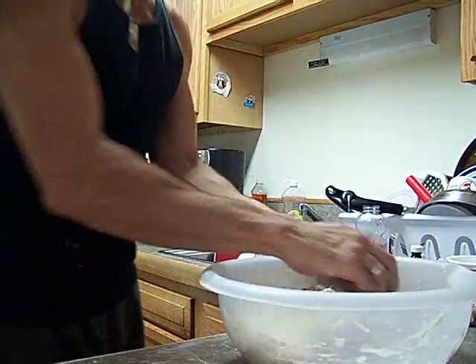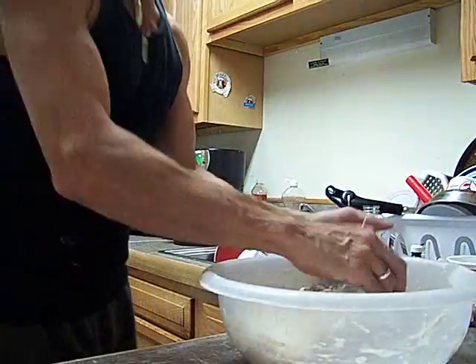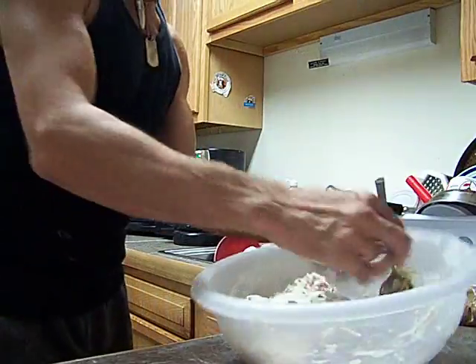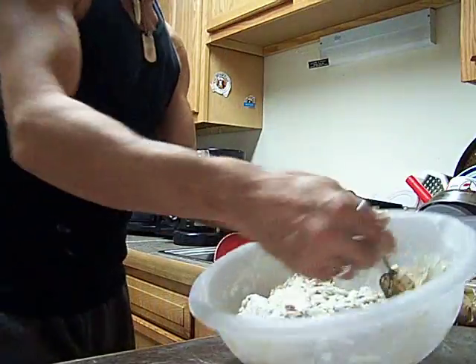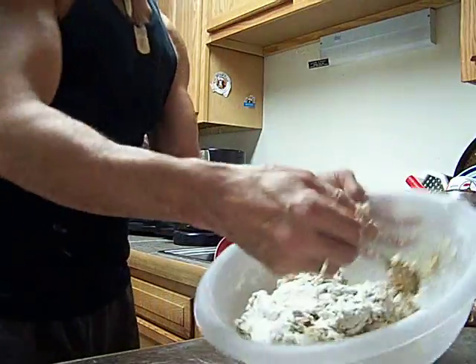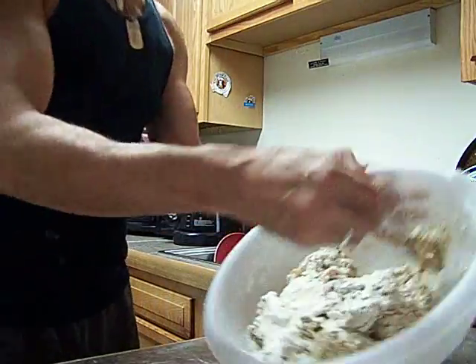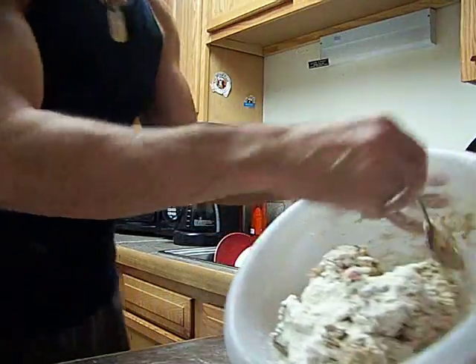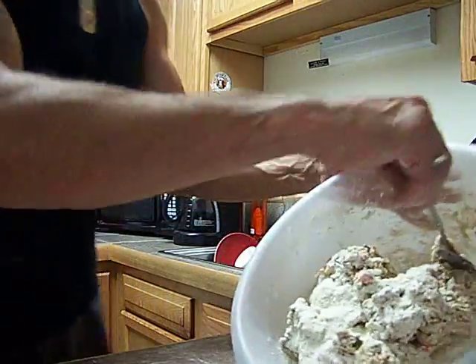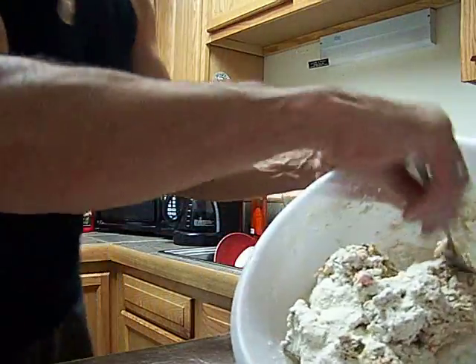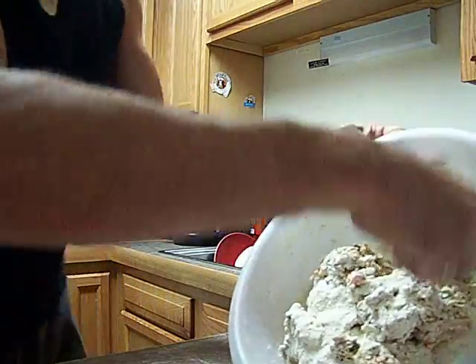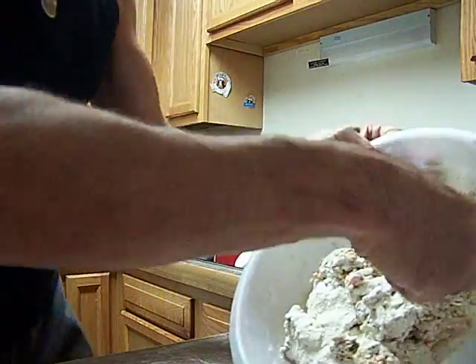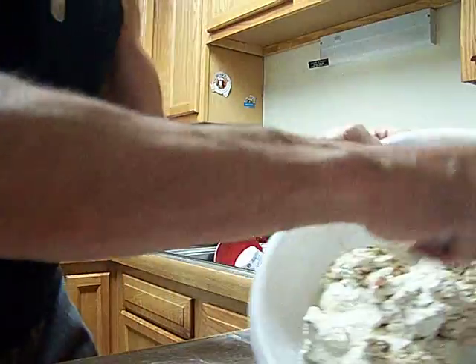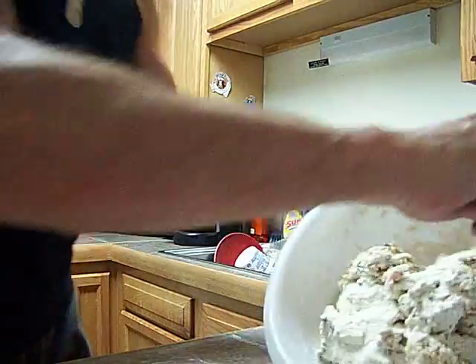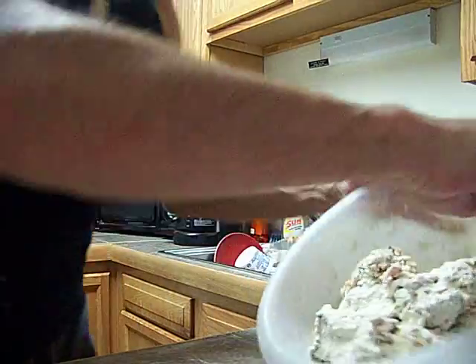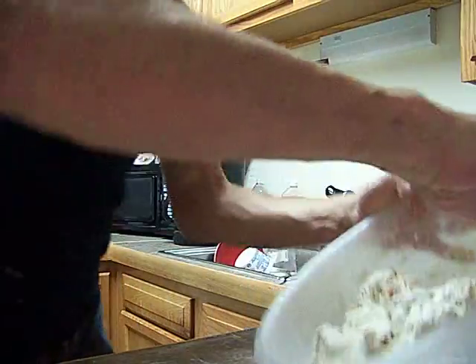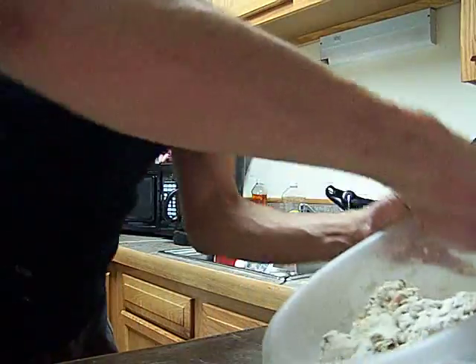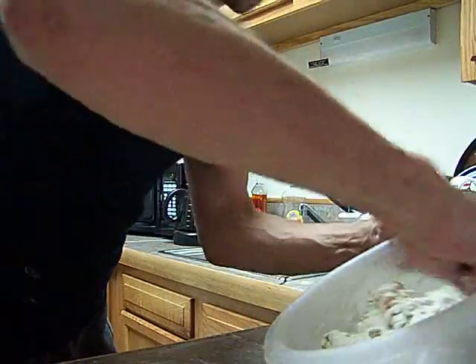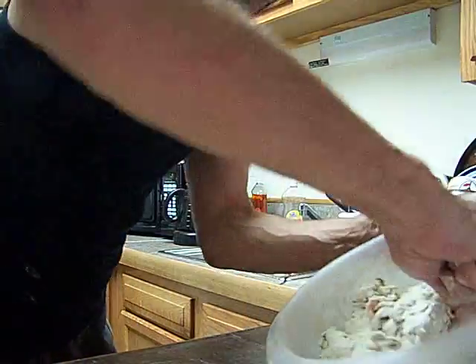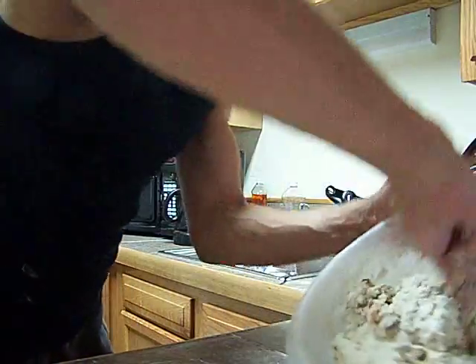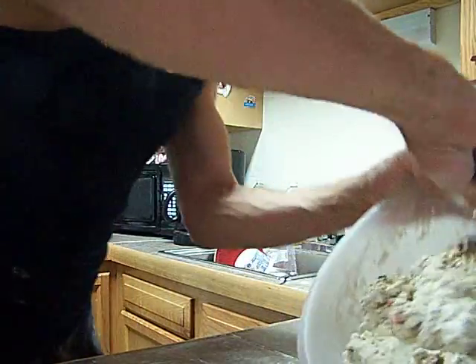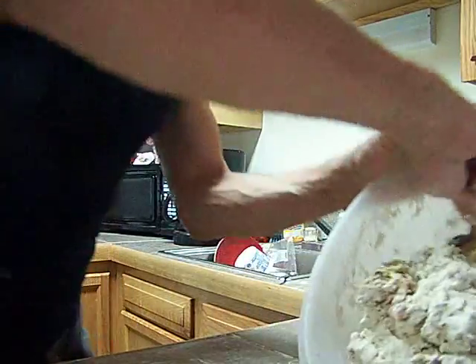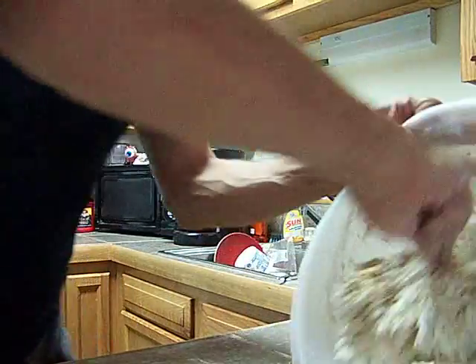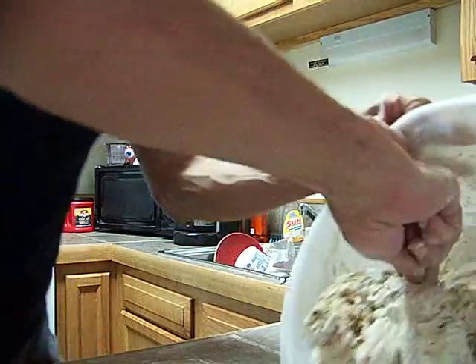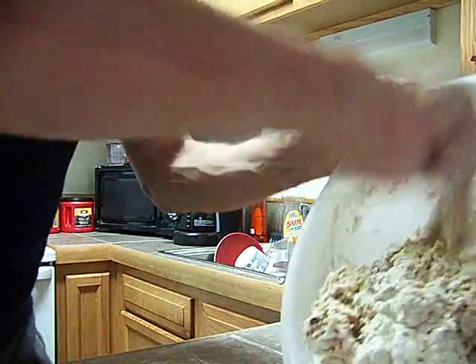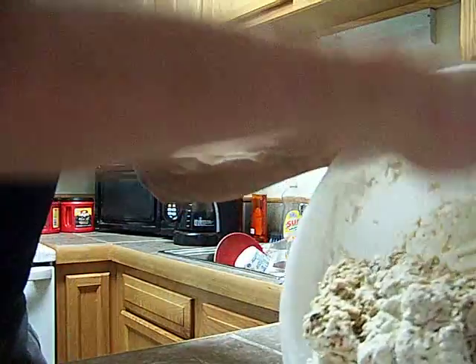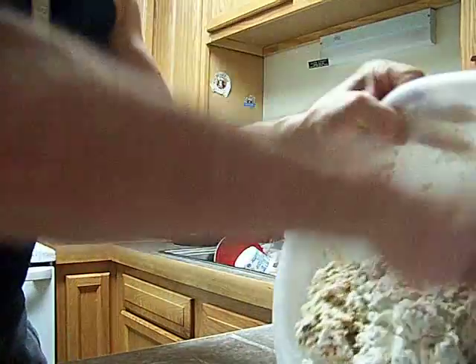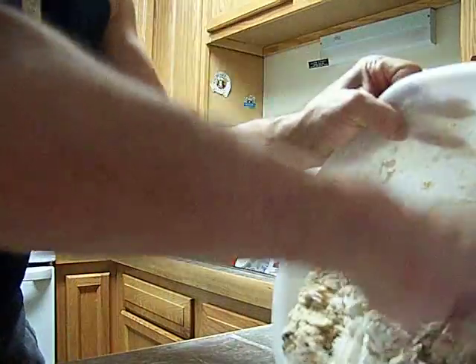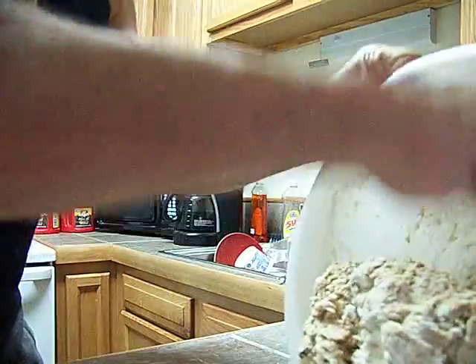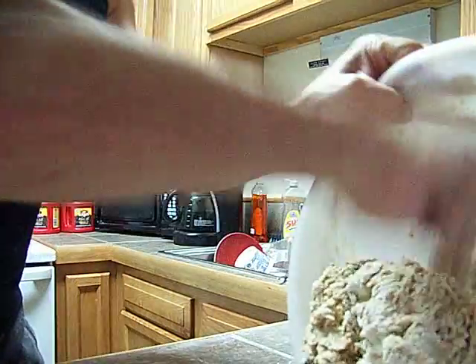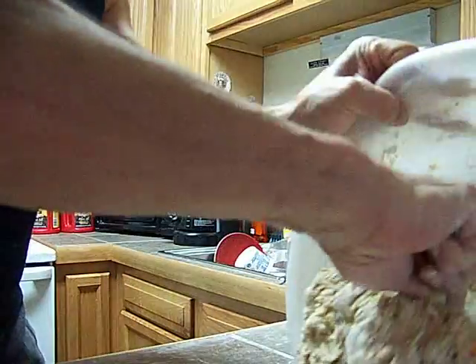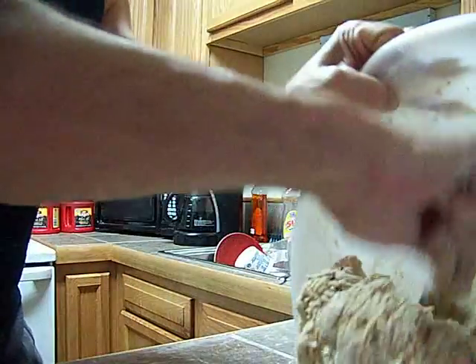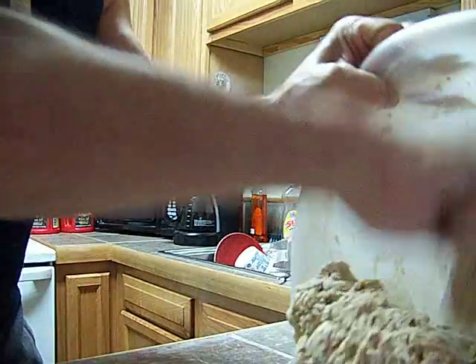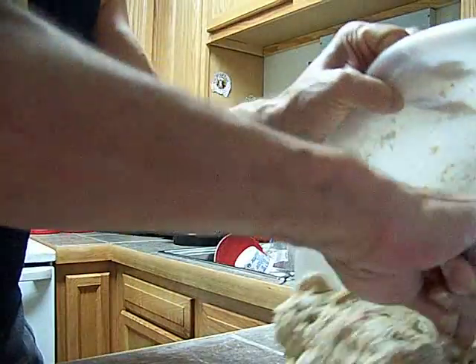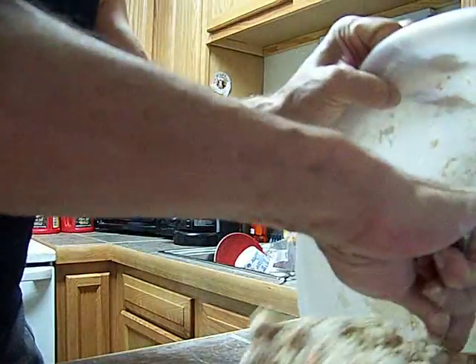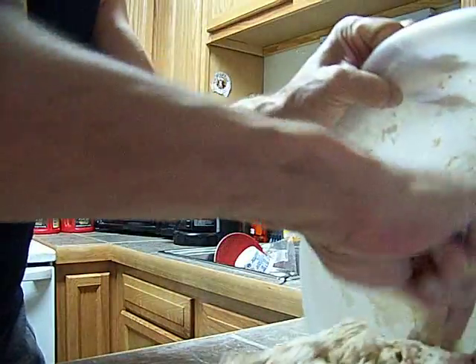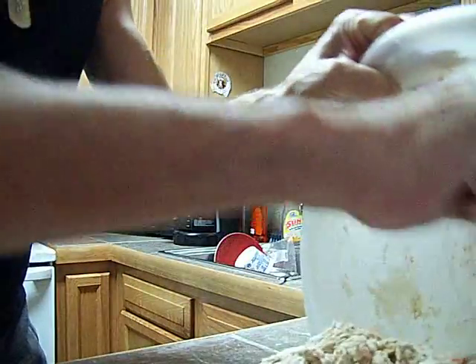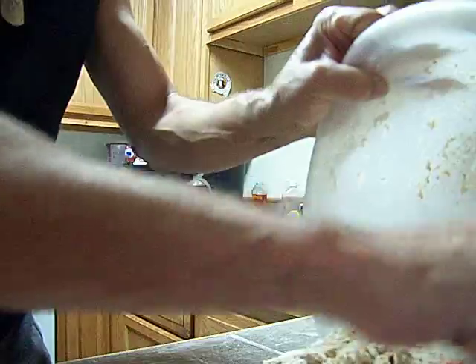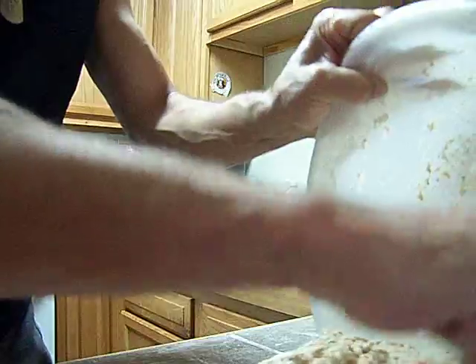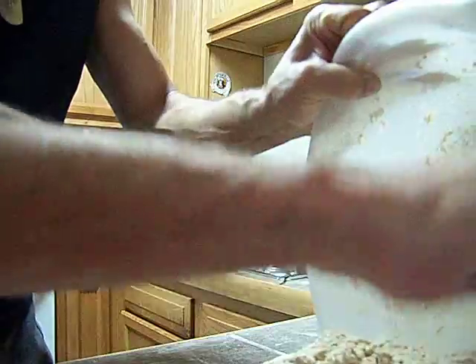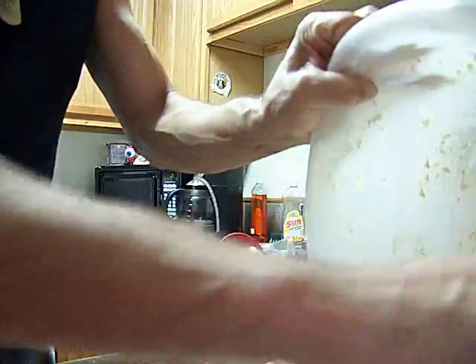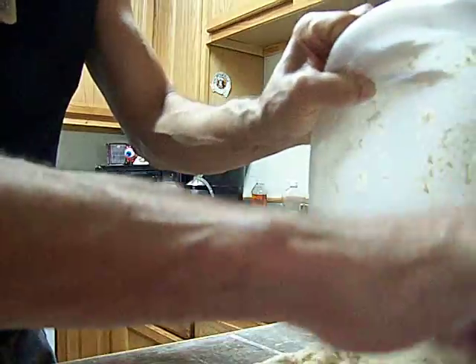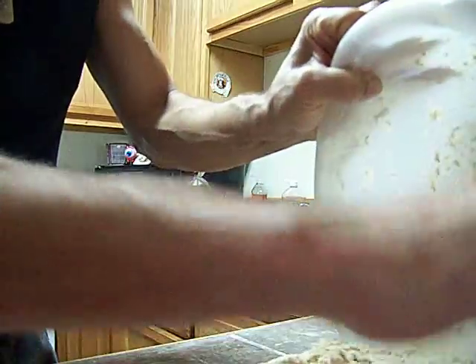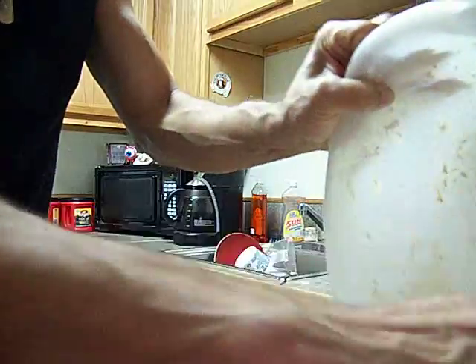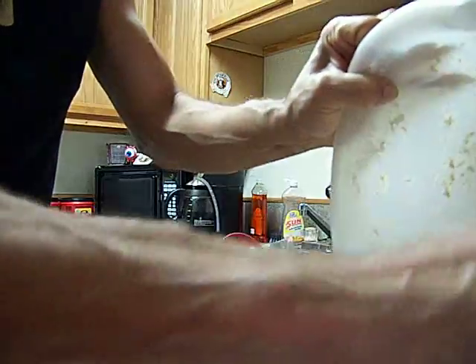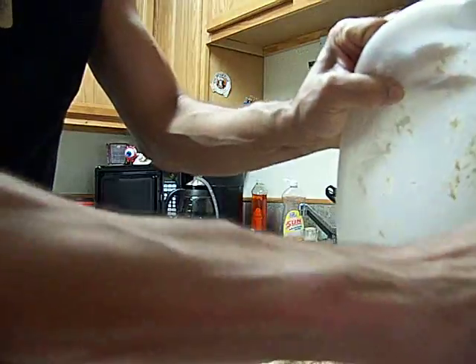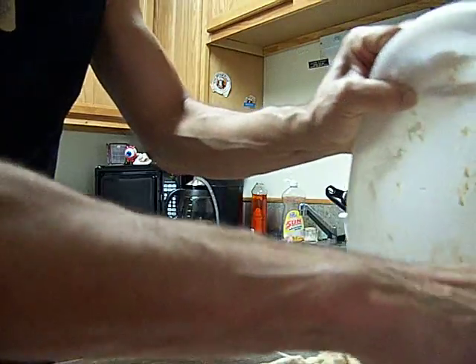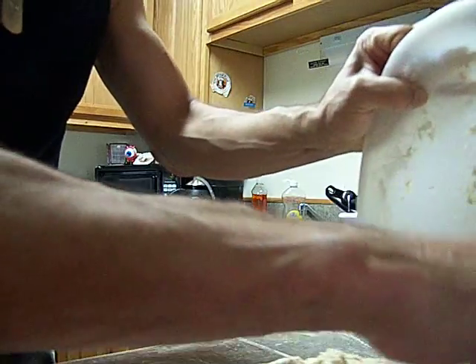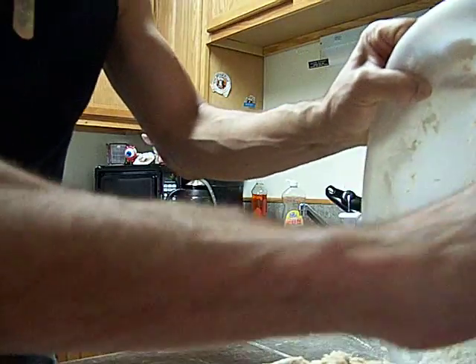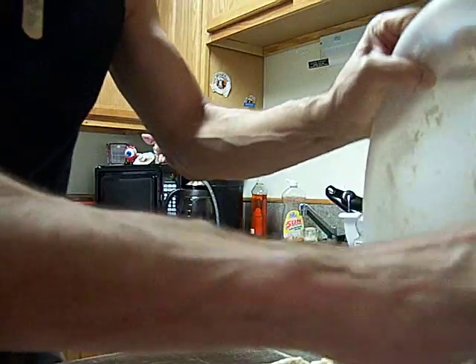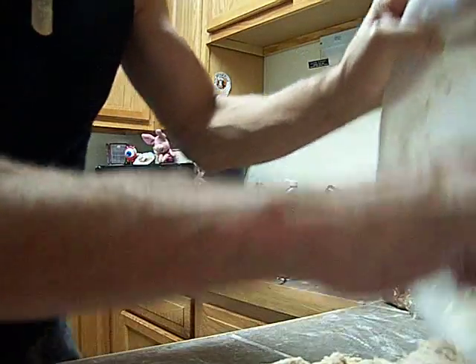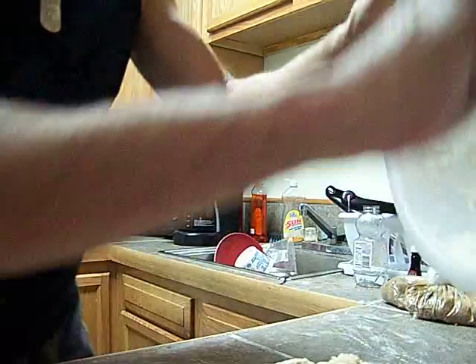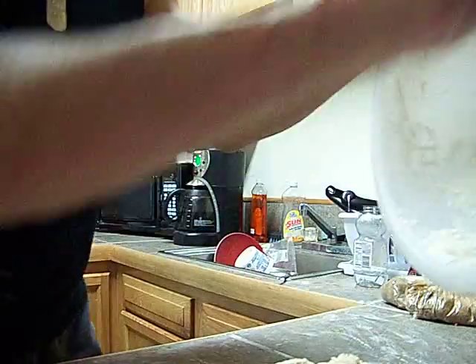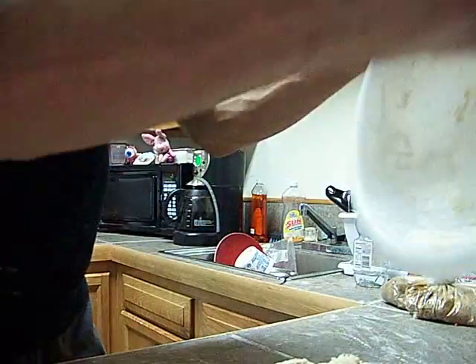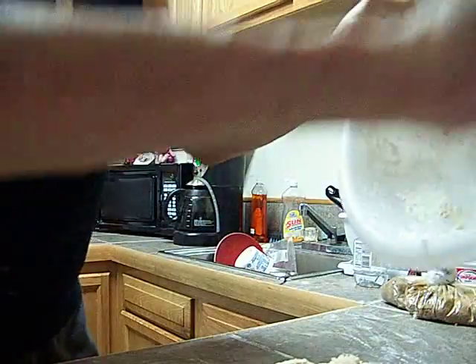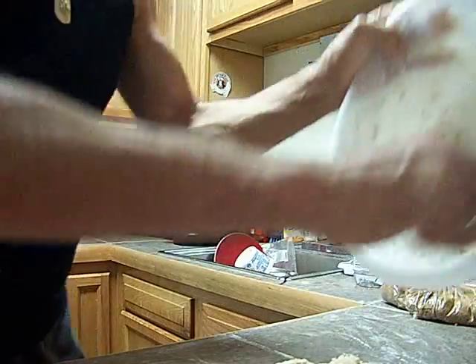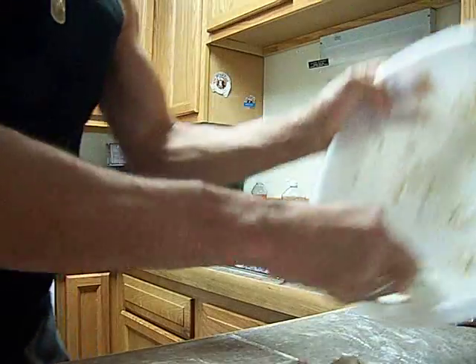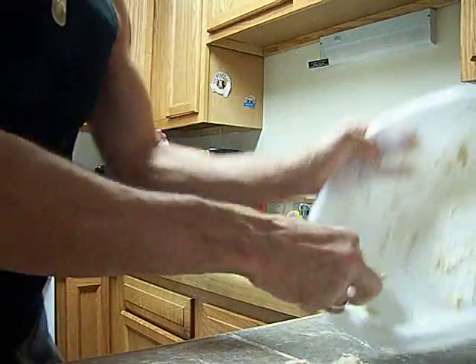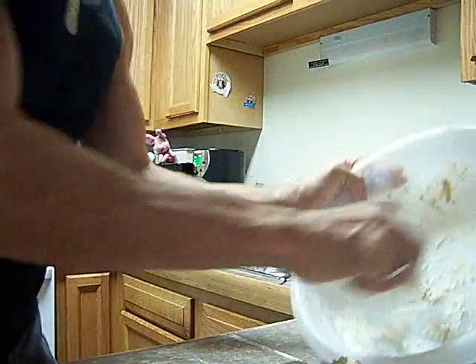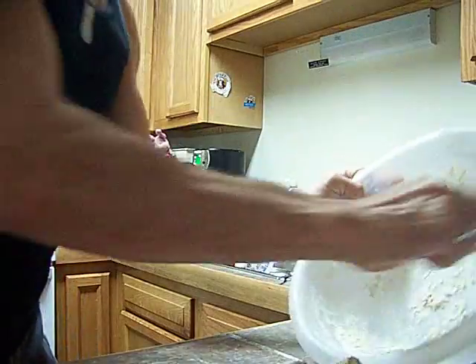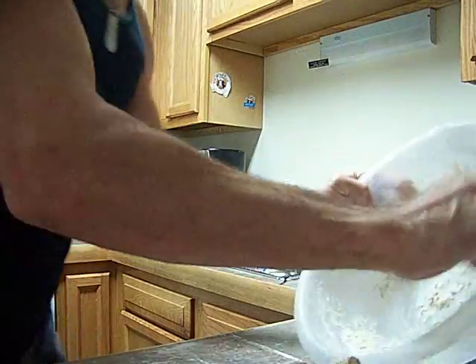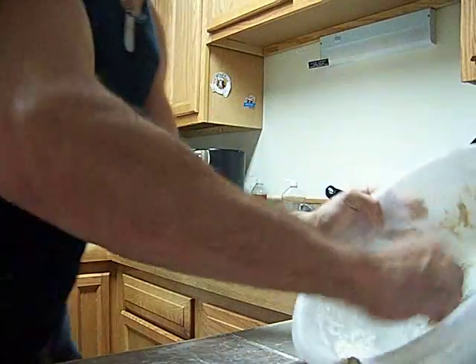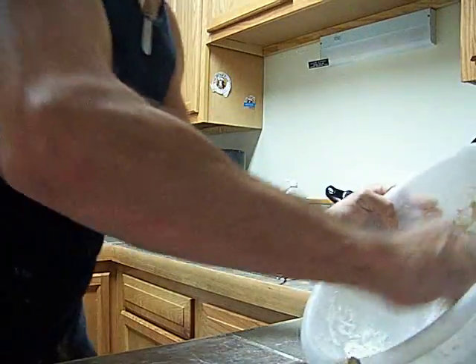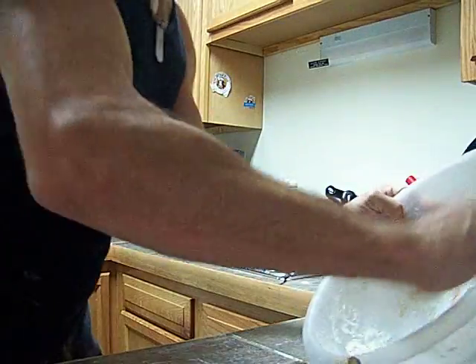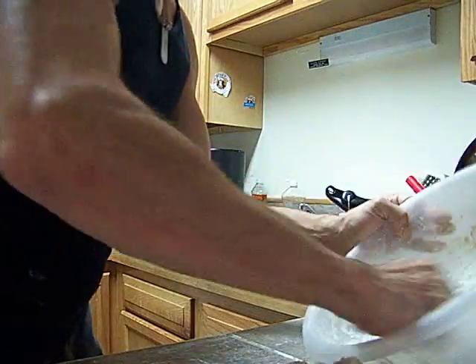So I'm going to take that wet mess right there, put it right on that pile right there, and scrape the bowl.